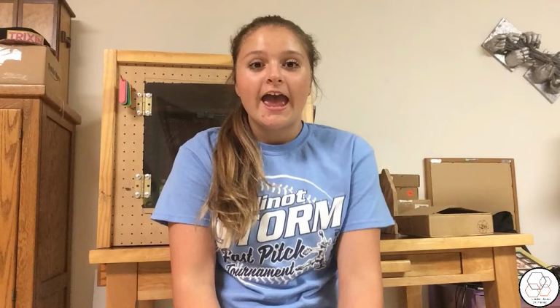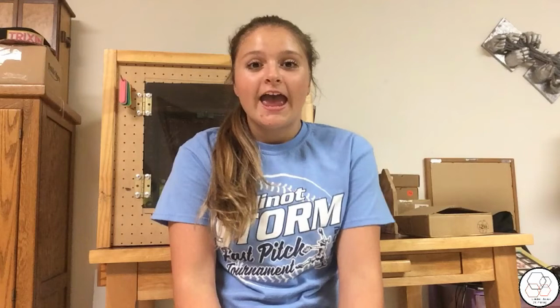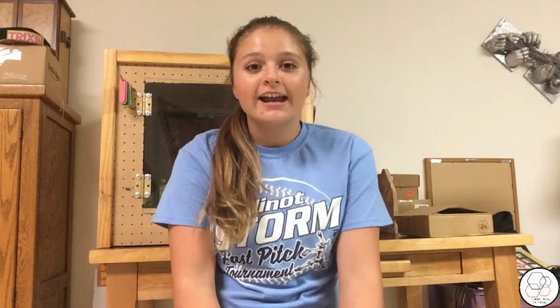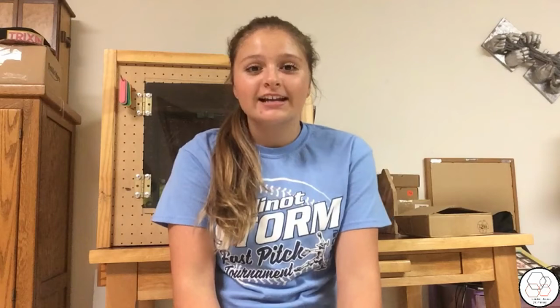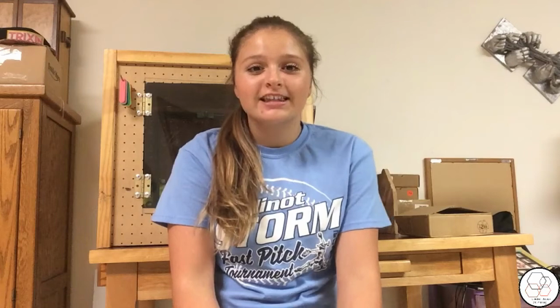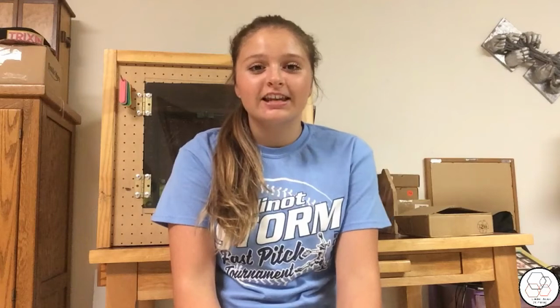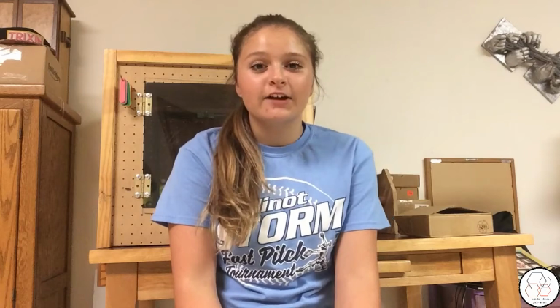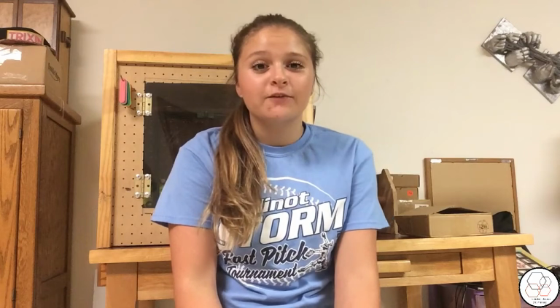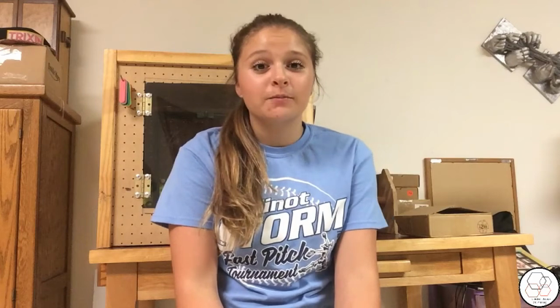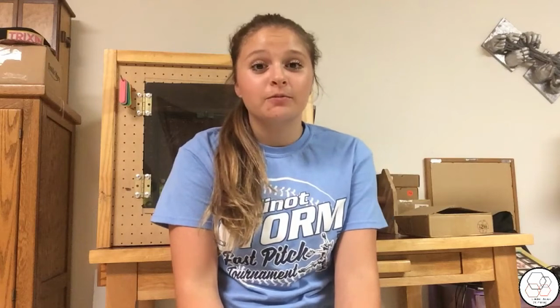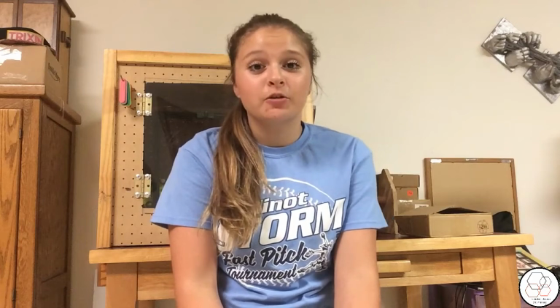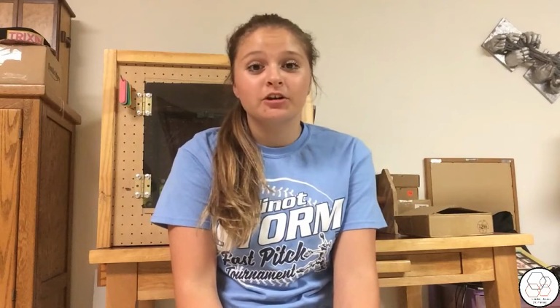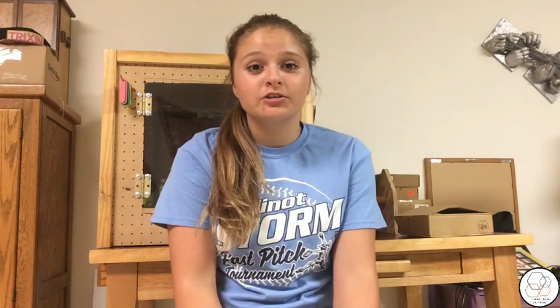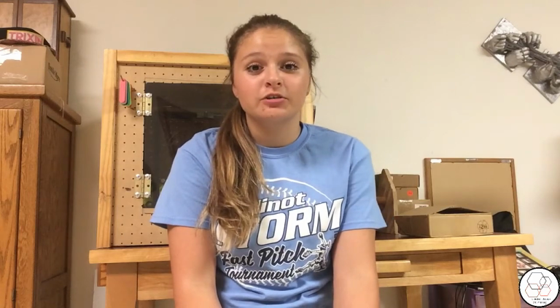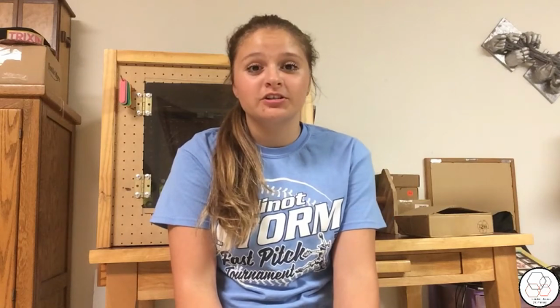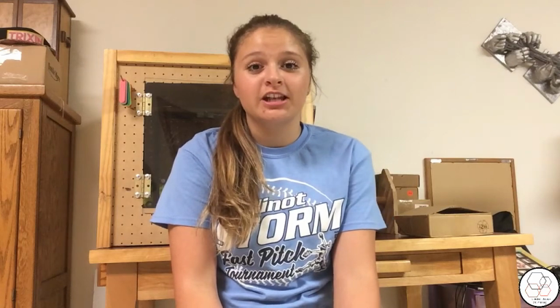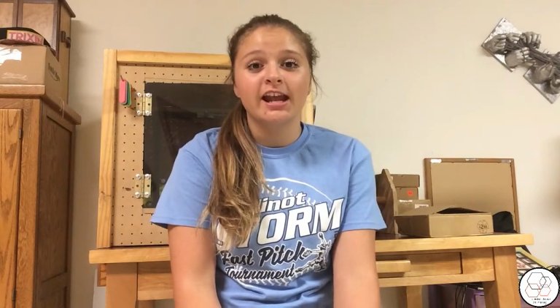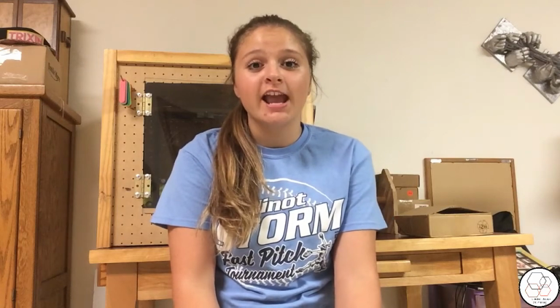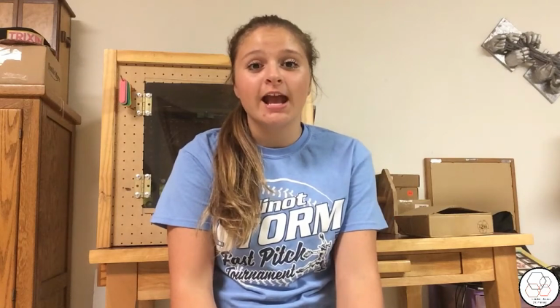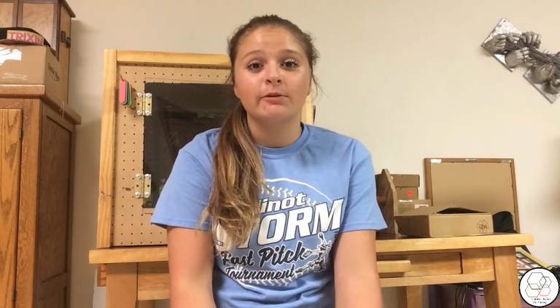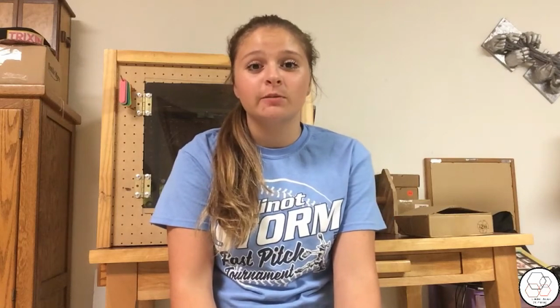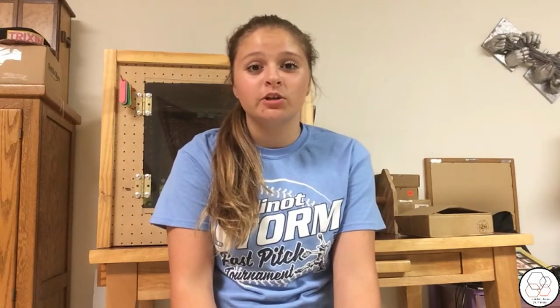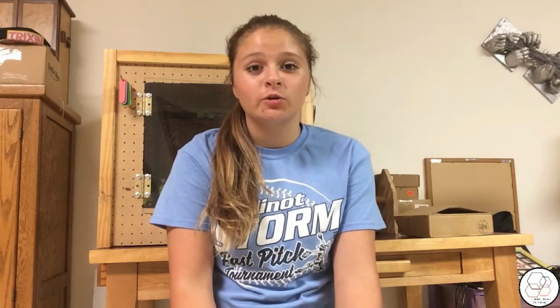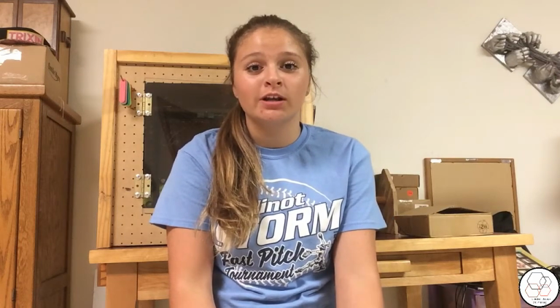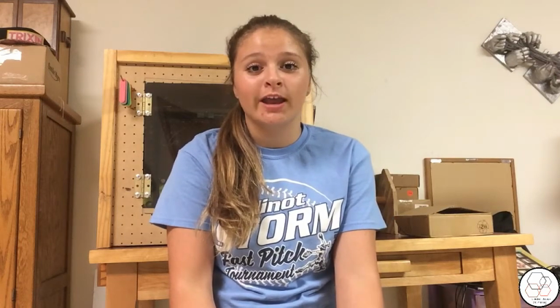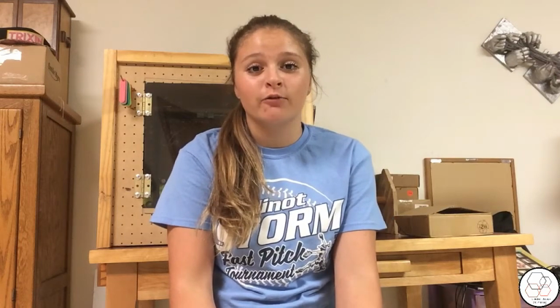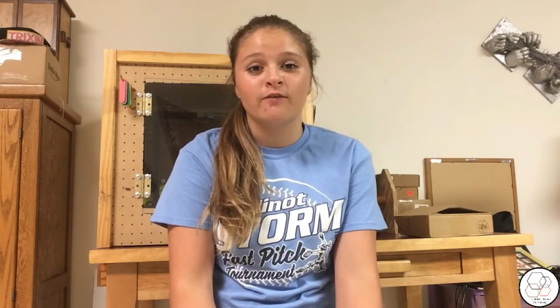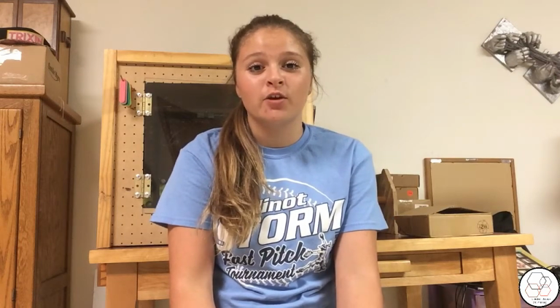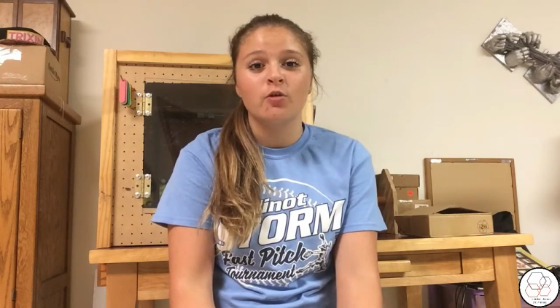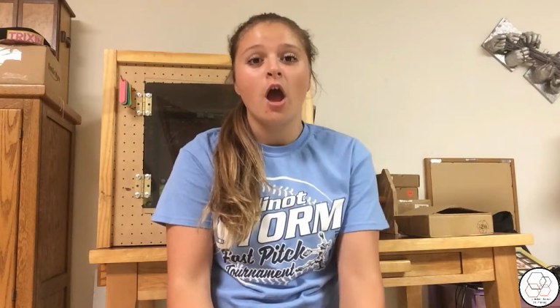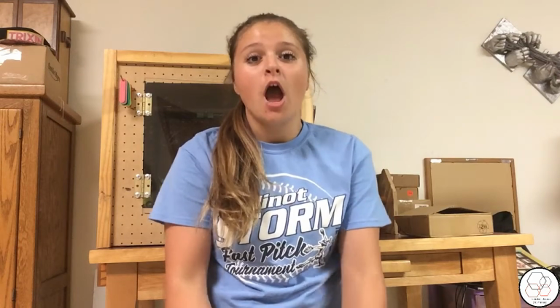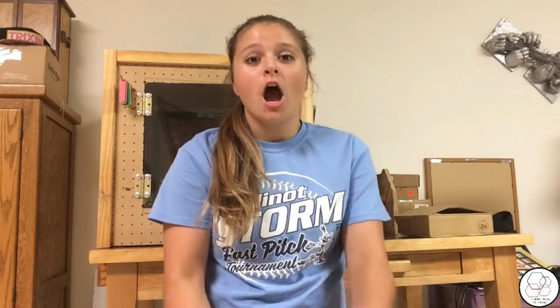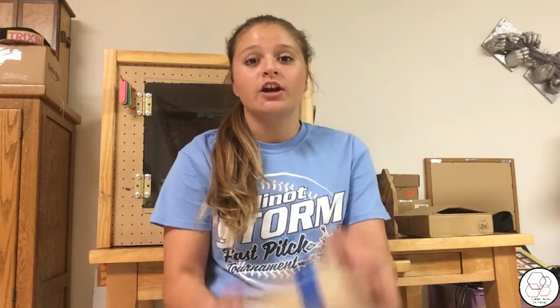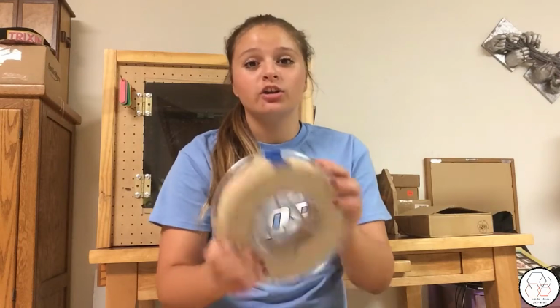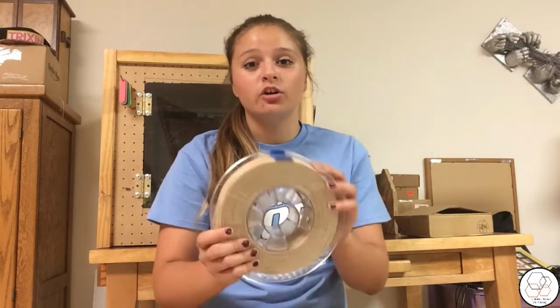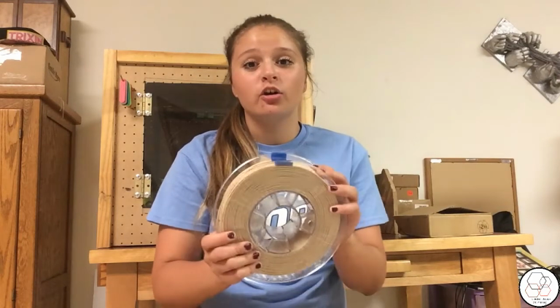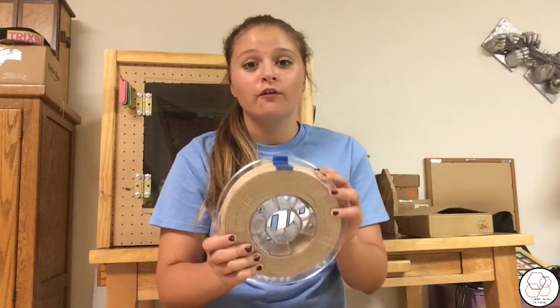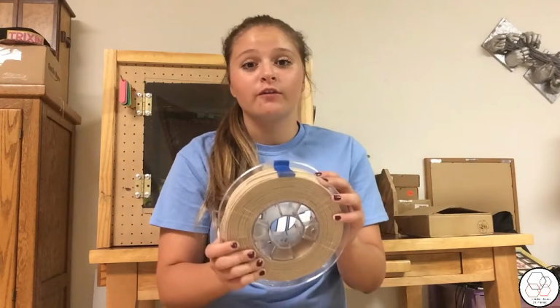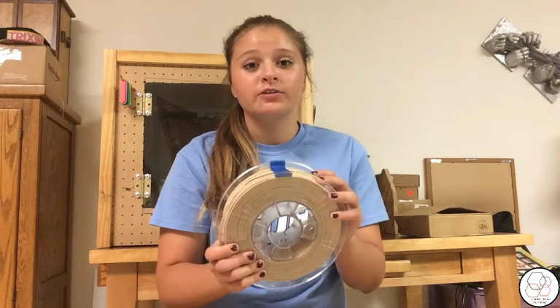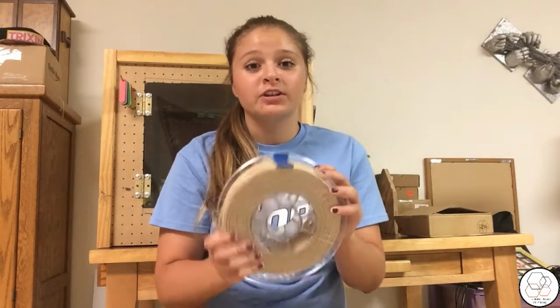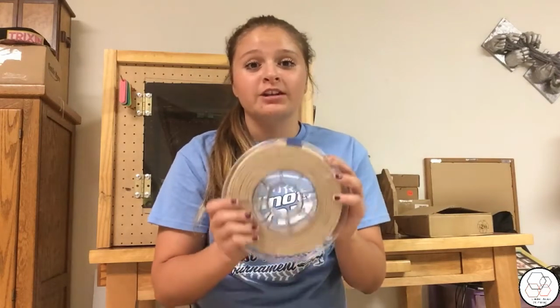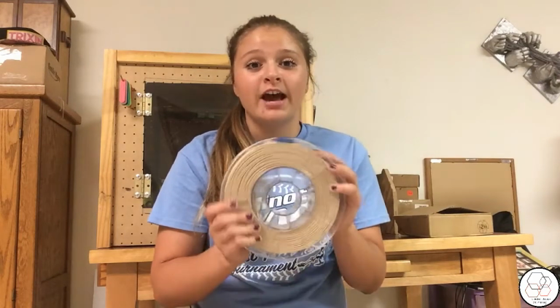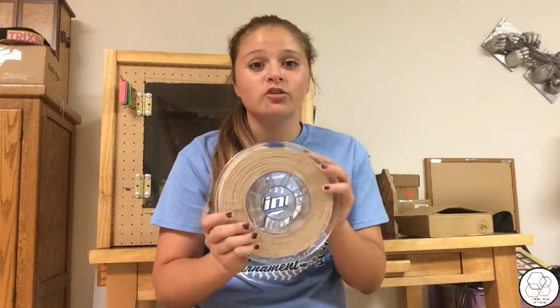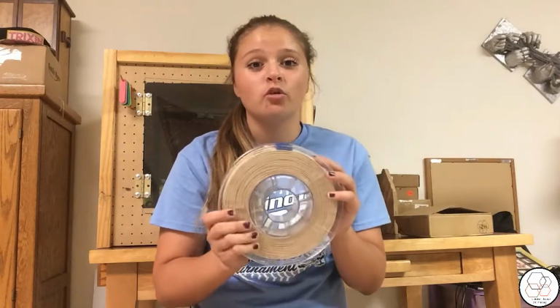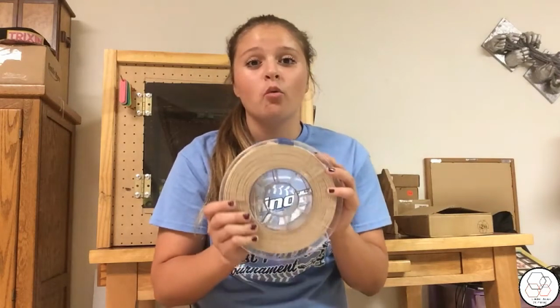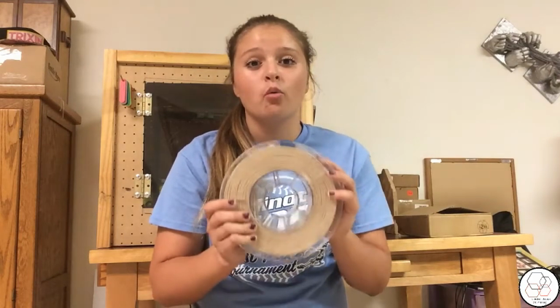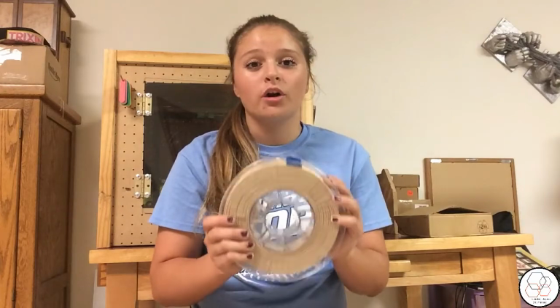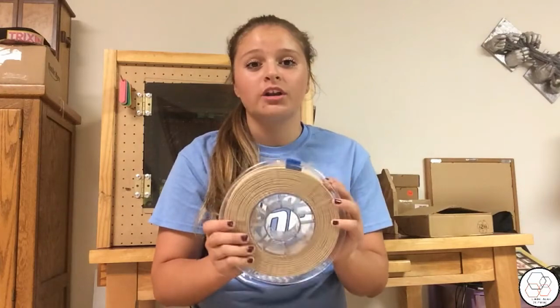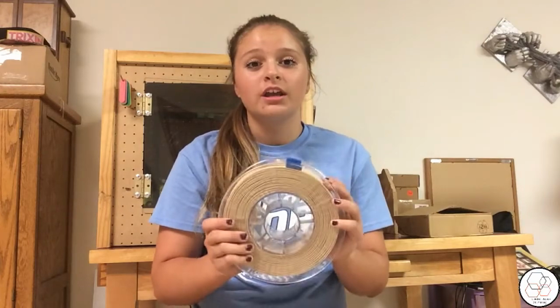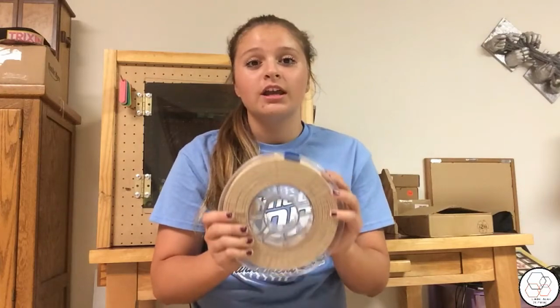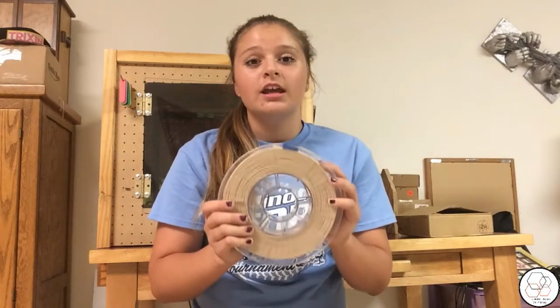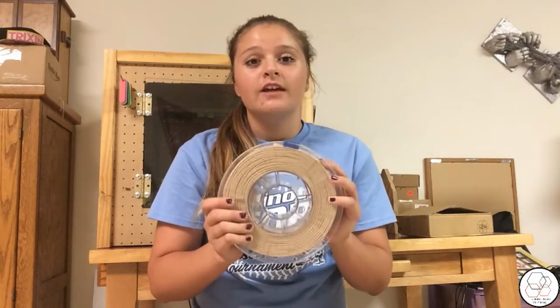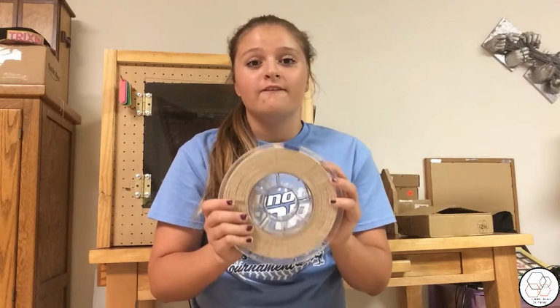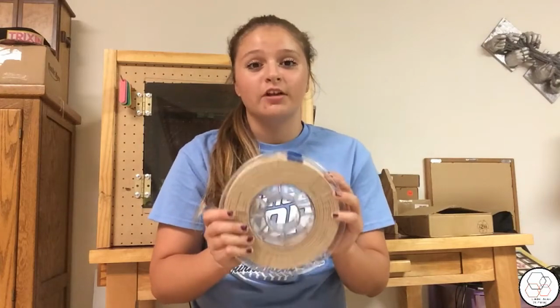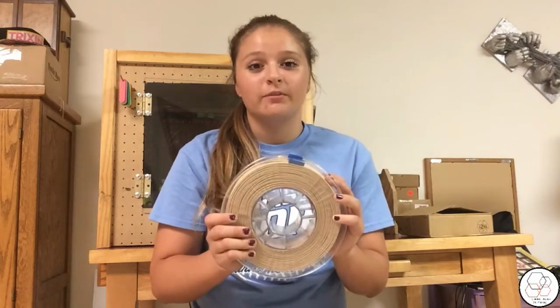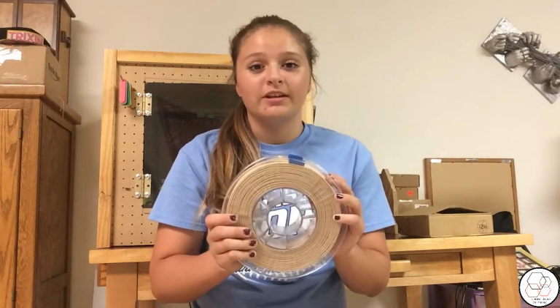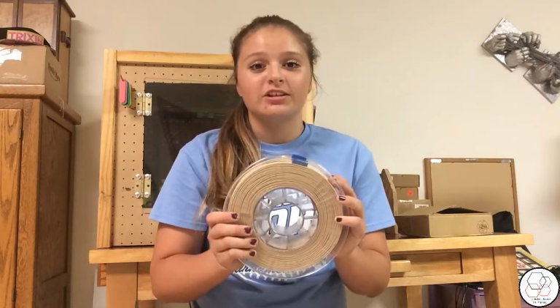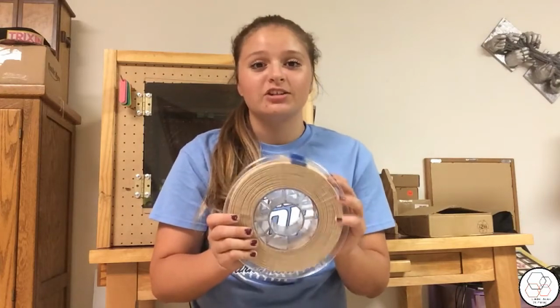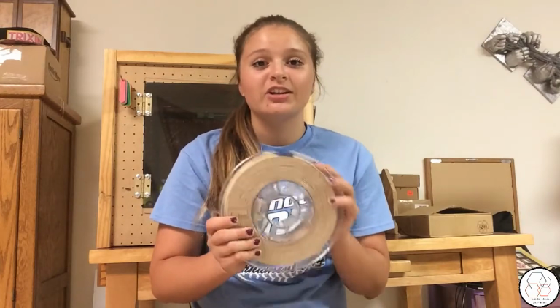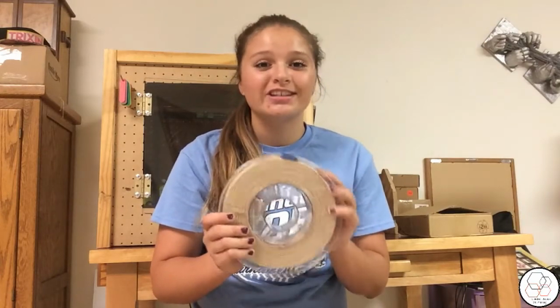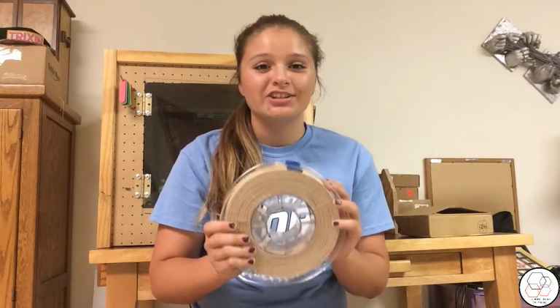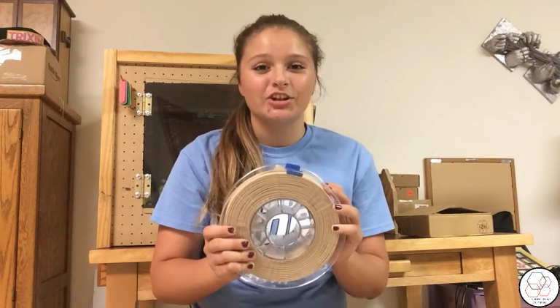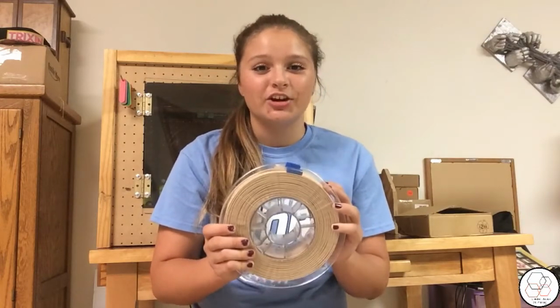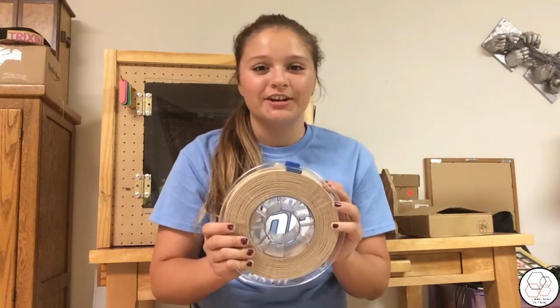Hey guys, Lydia here from Creative Shoes. Today I'm going to be doing a review on Unico-Phil's Natural Wood Filament. So let's get started.